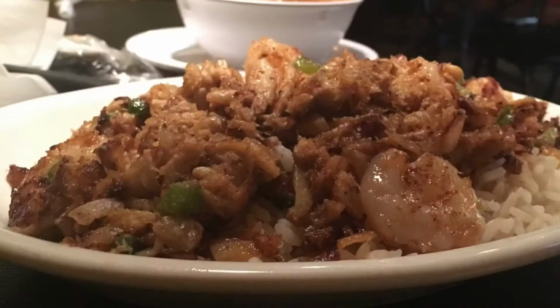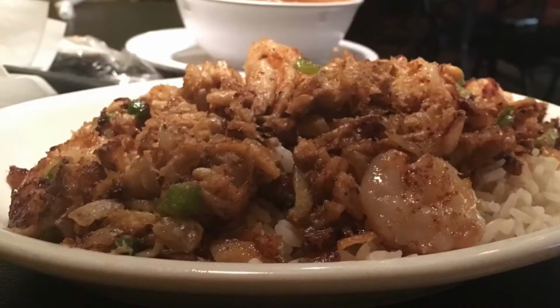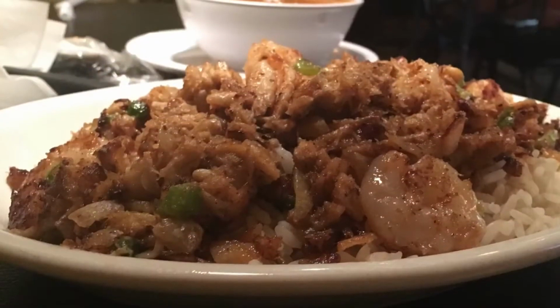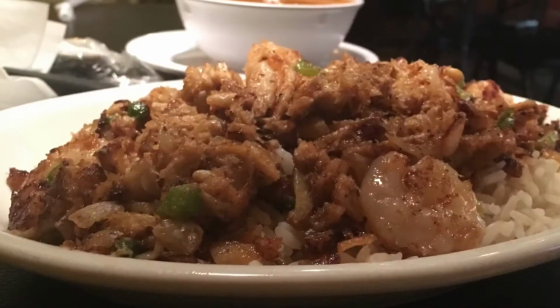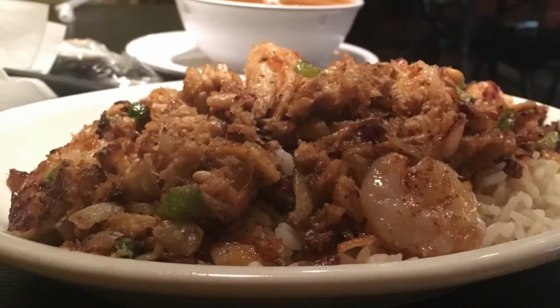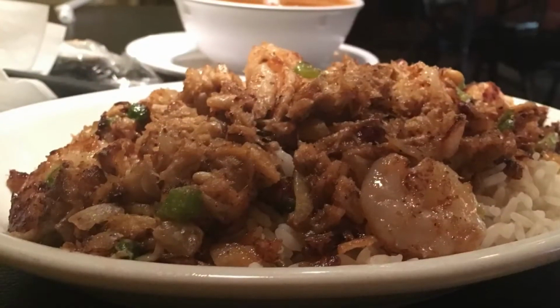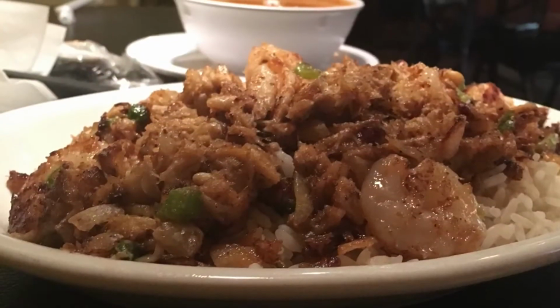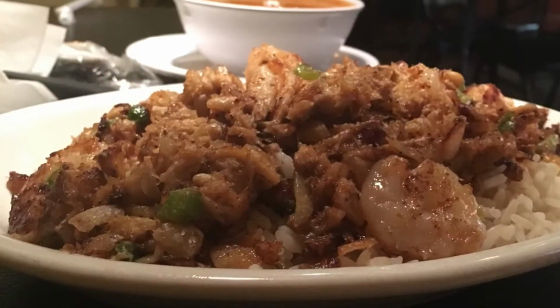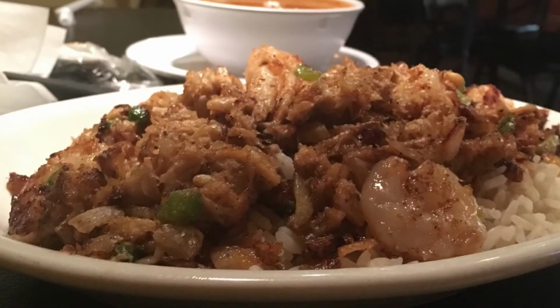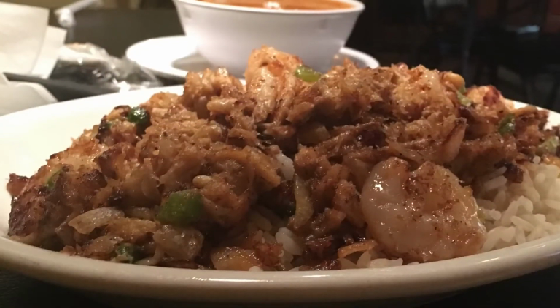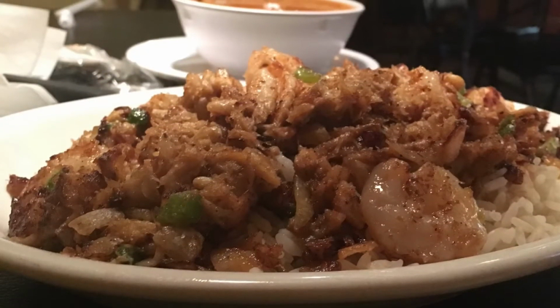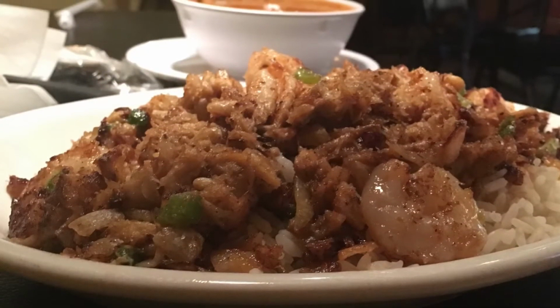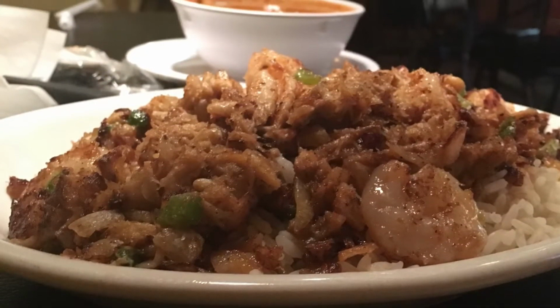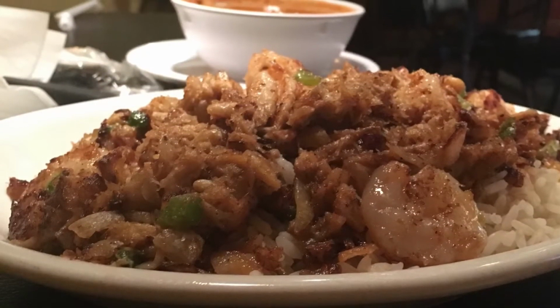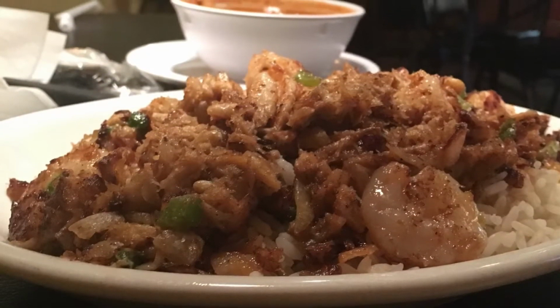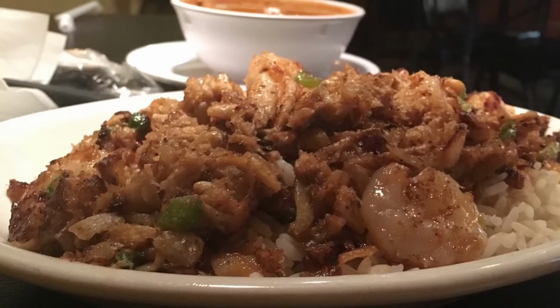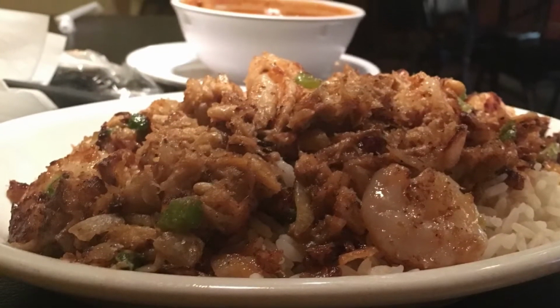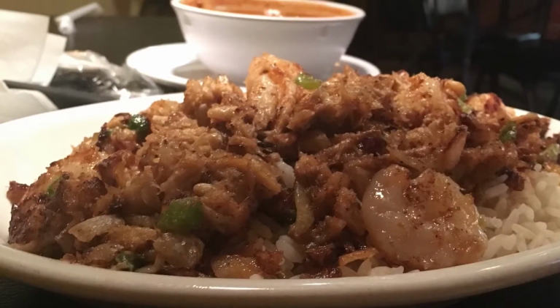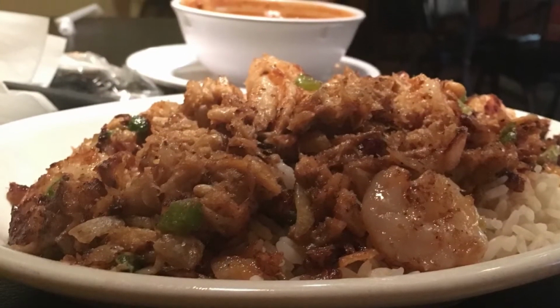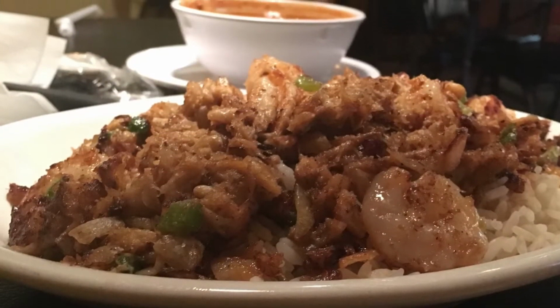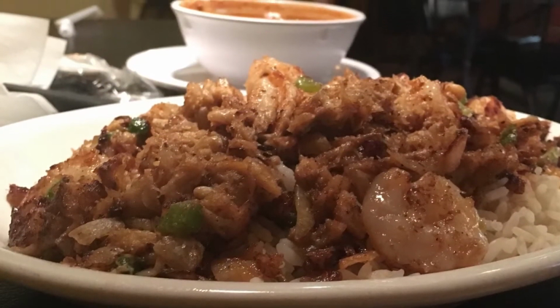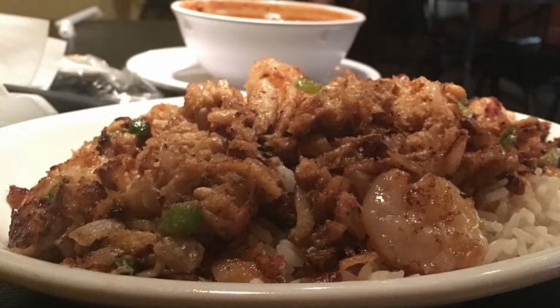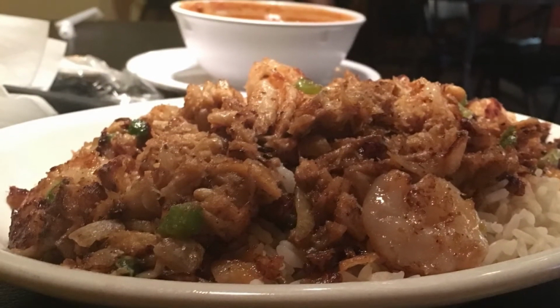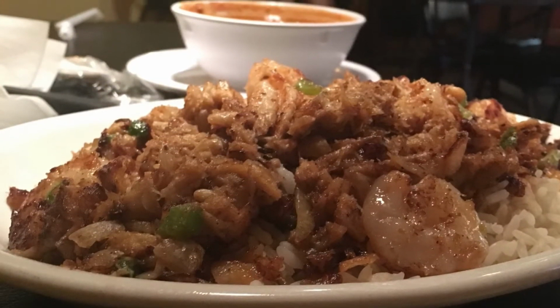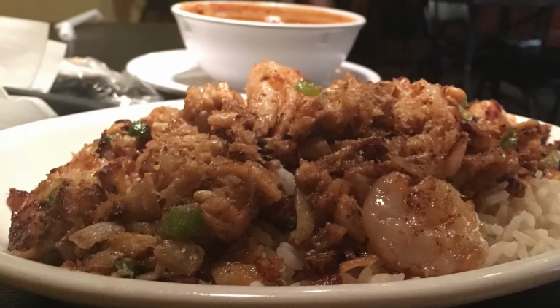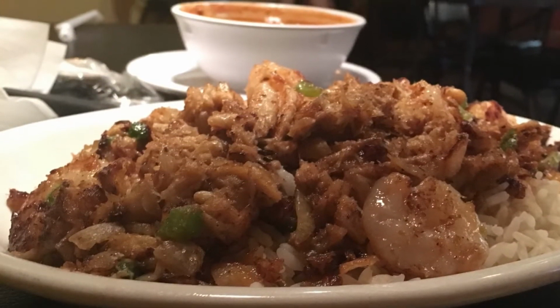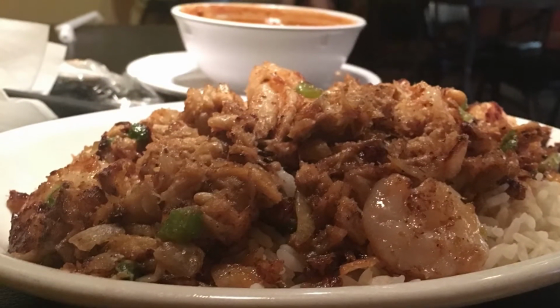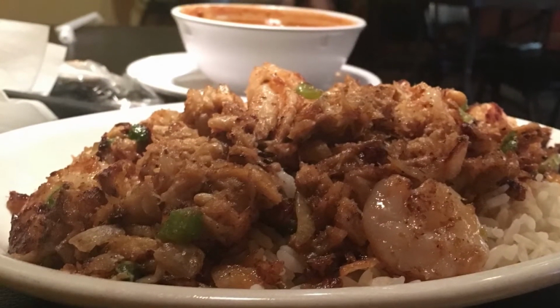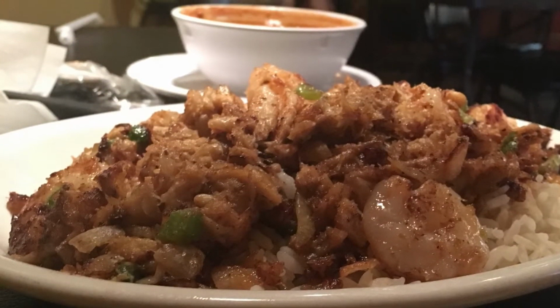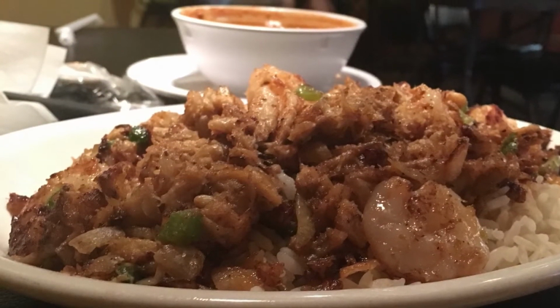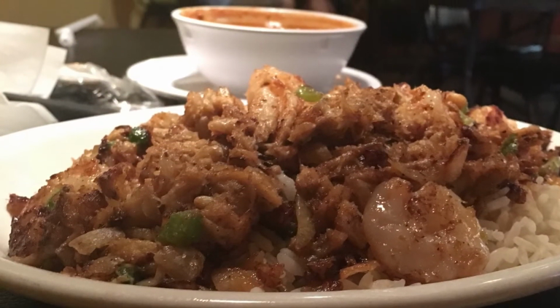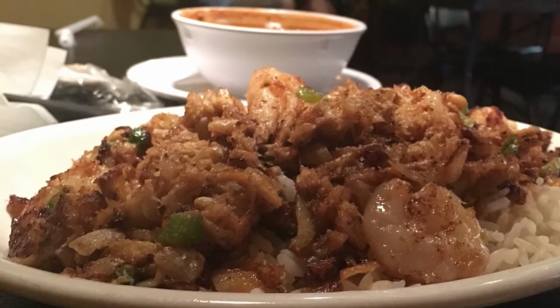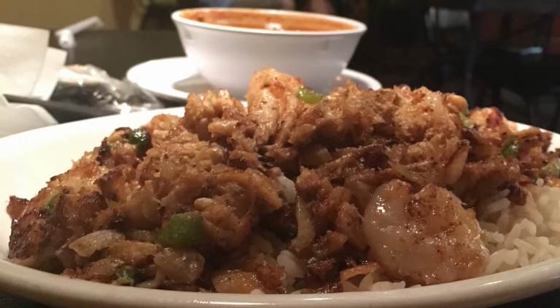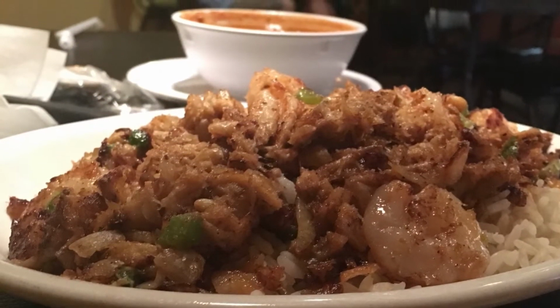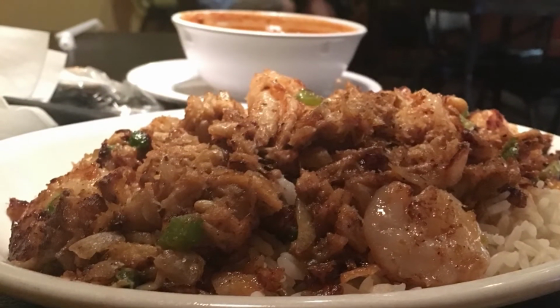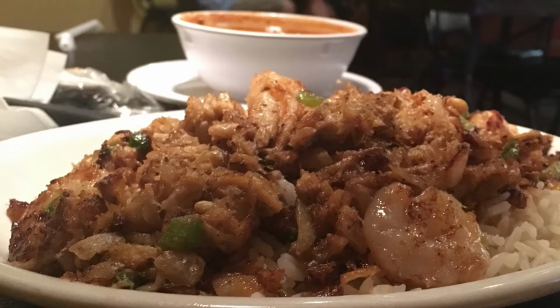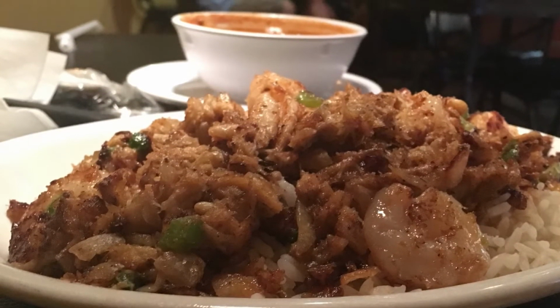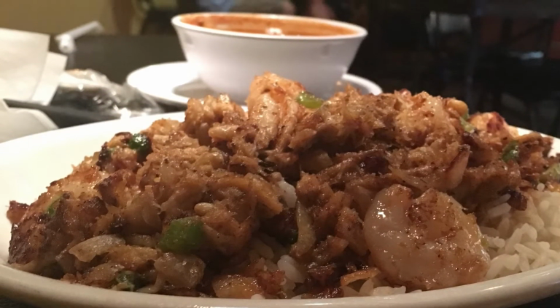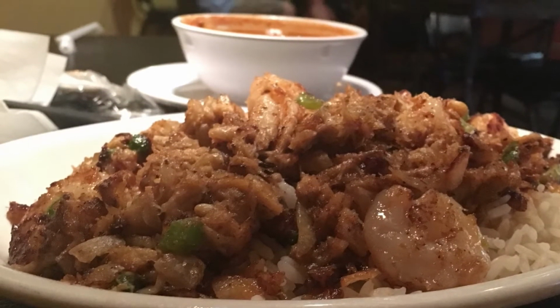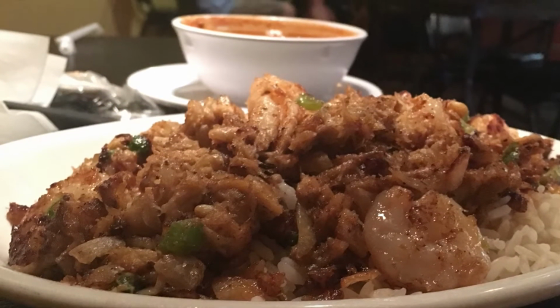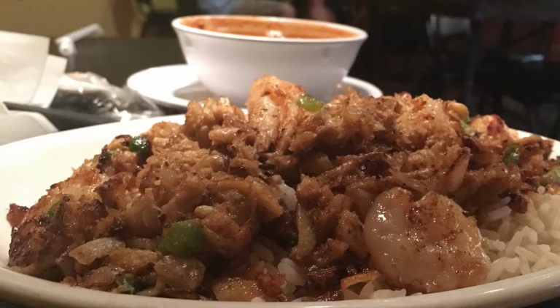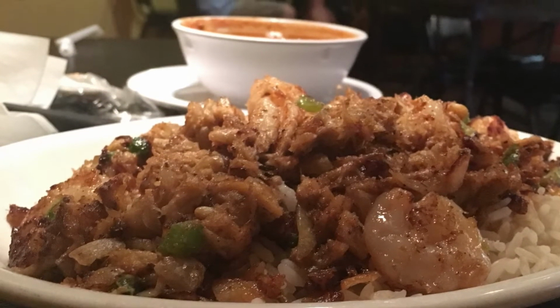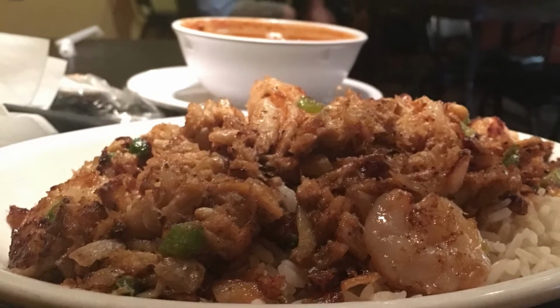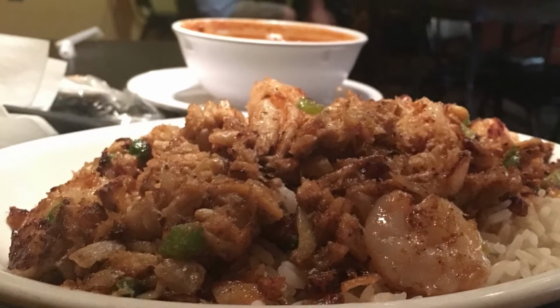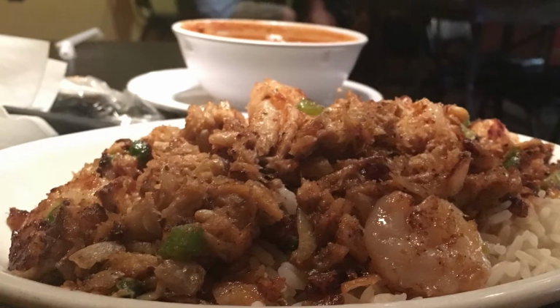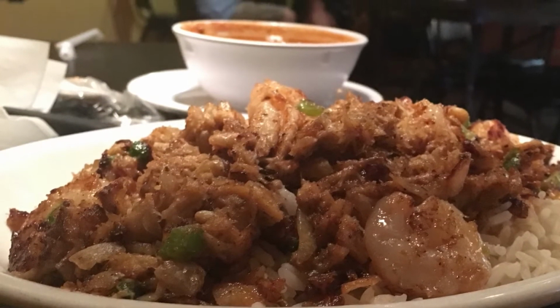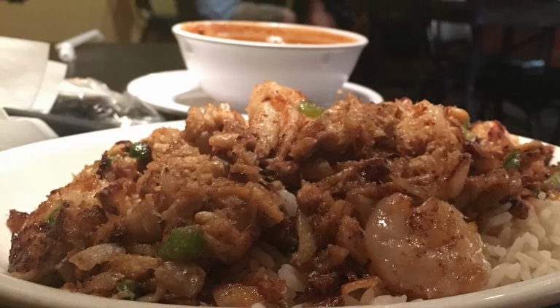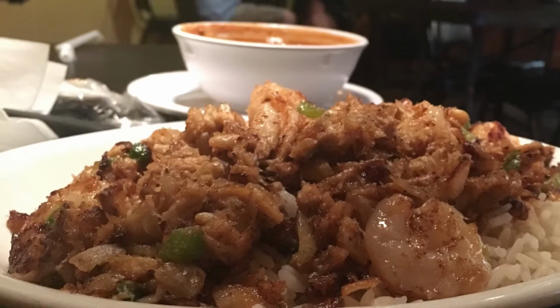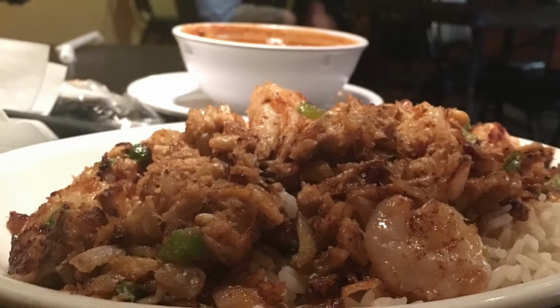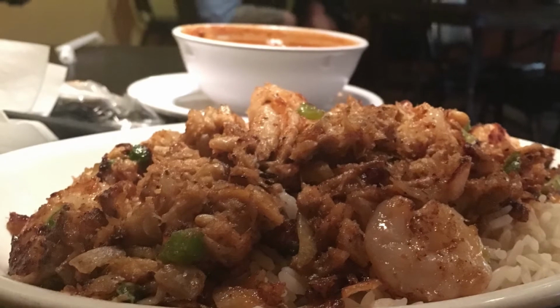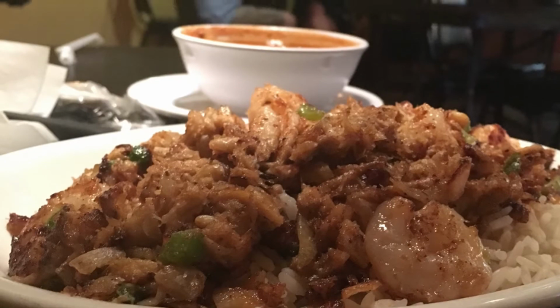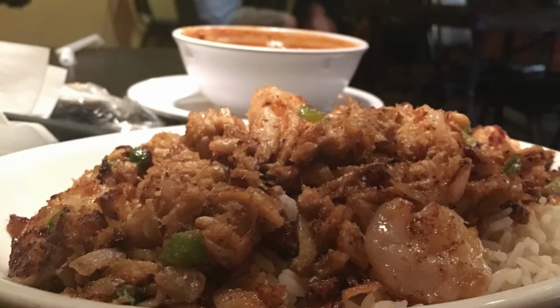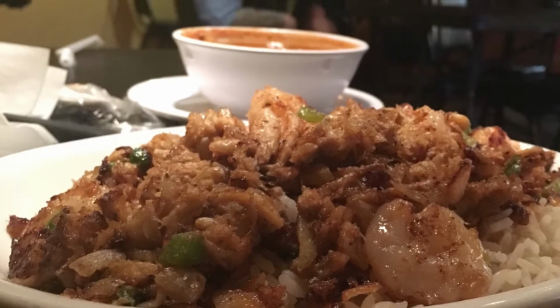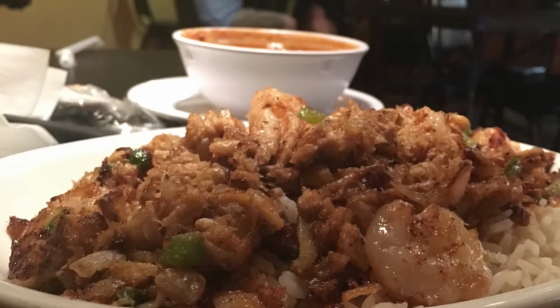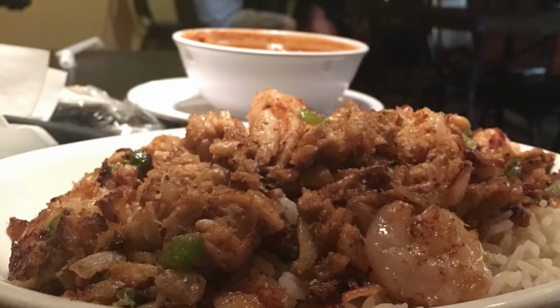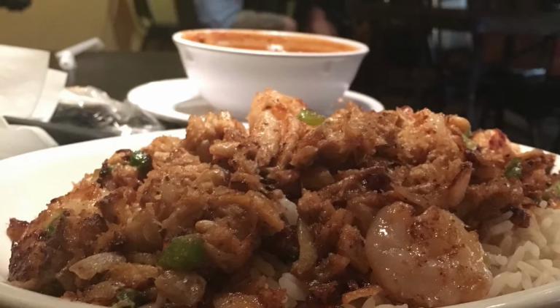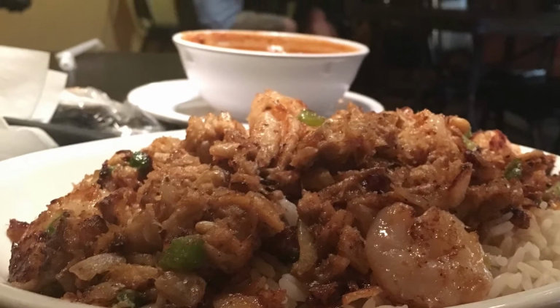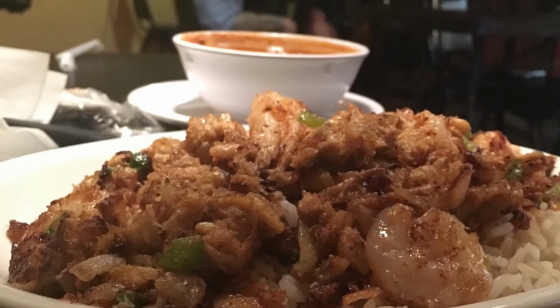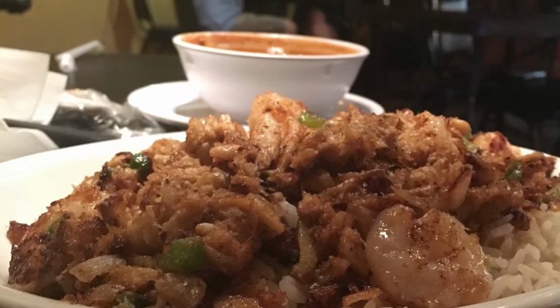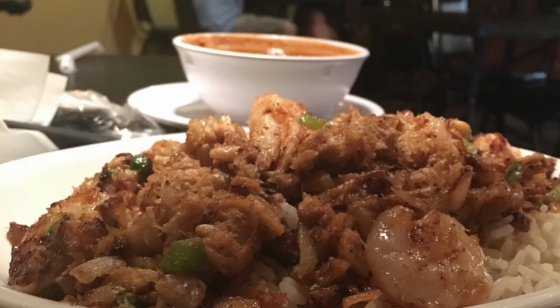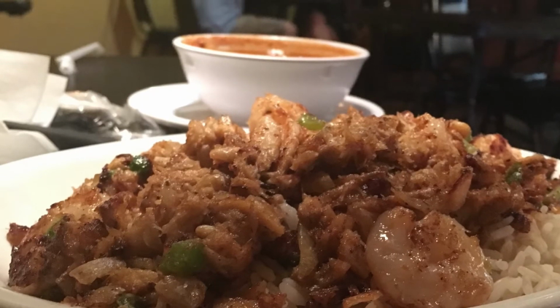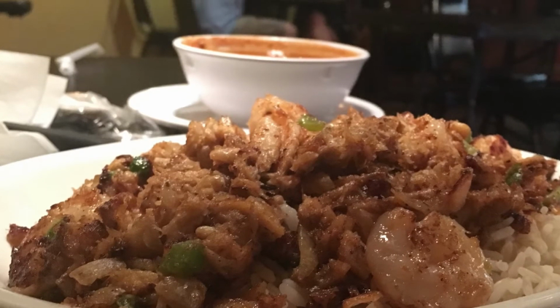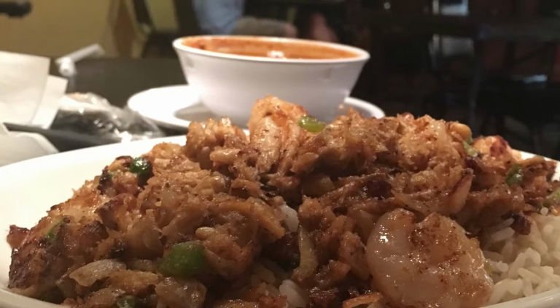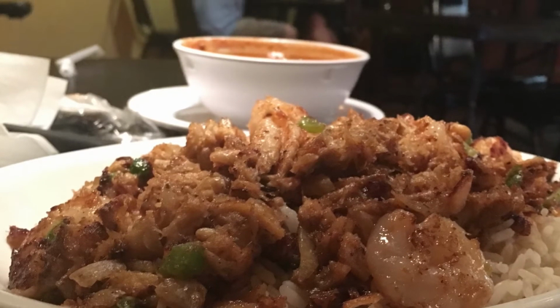This crab rice was delicious. Like most Gula dishes, it's seafood based with rice as a great filler.